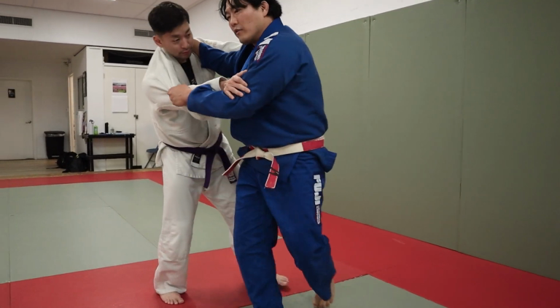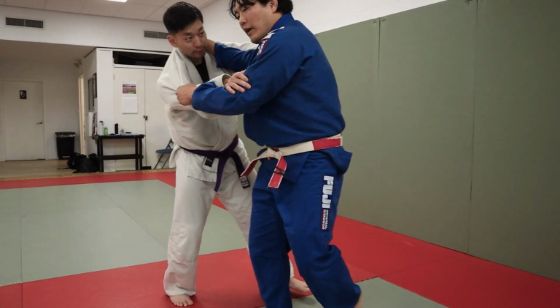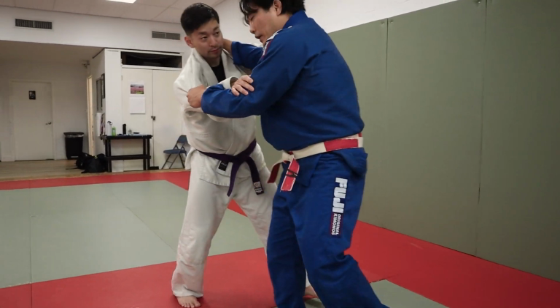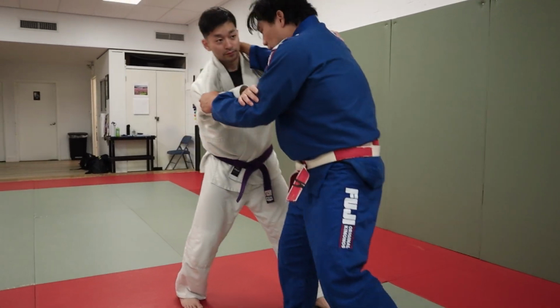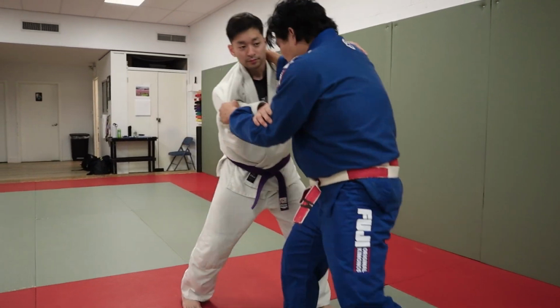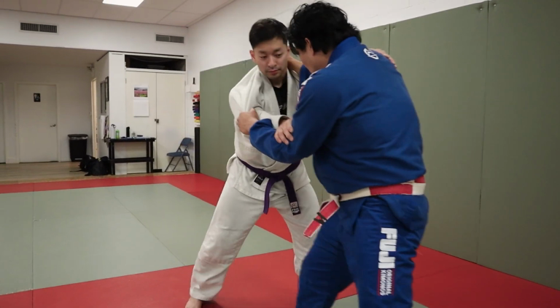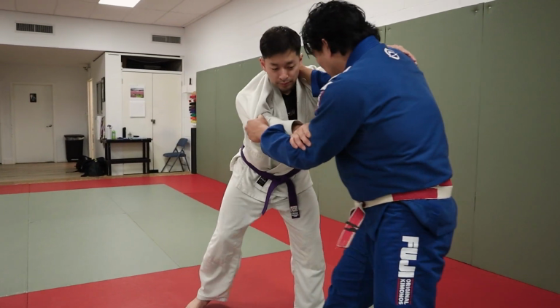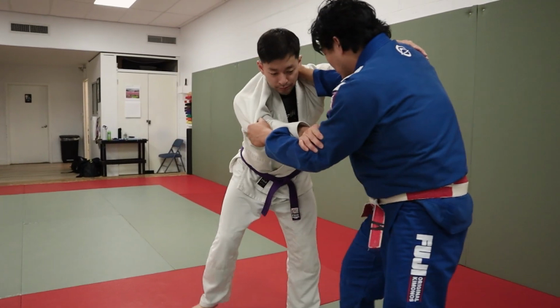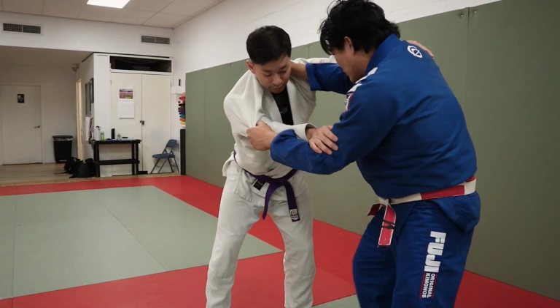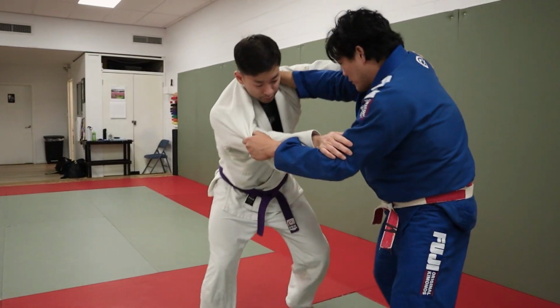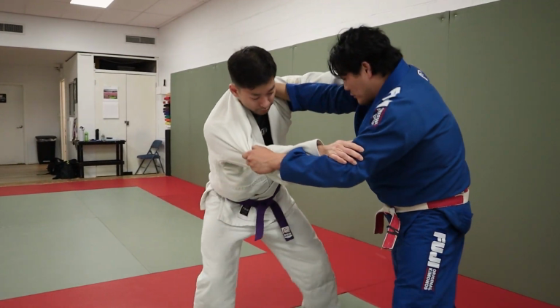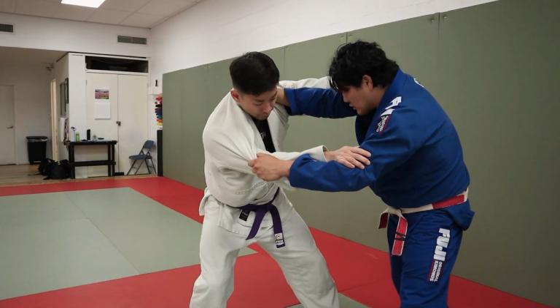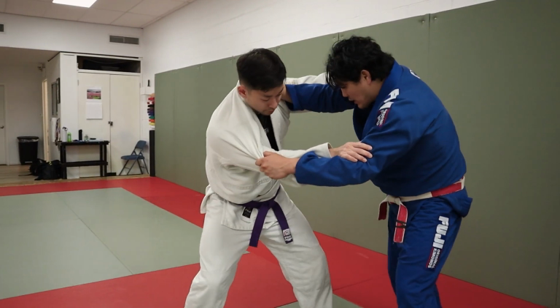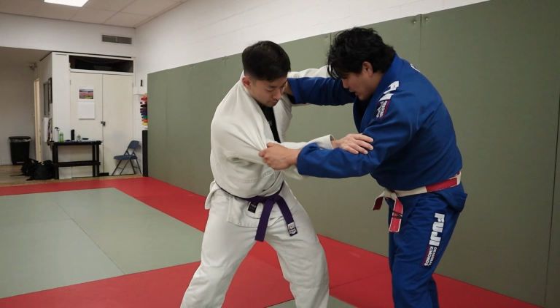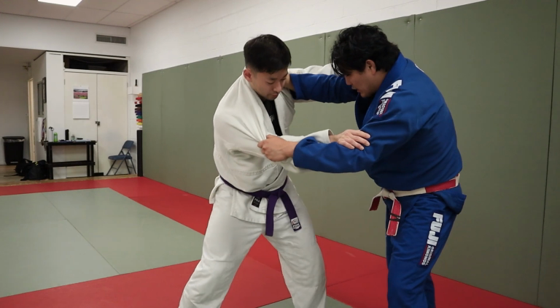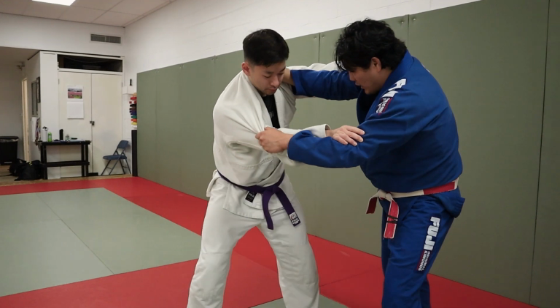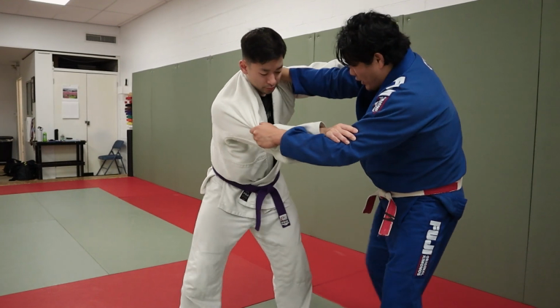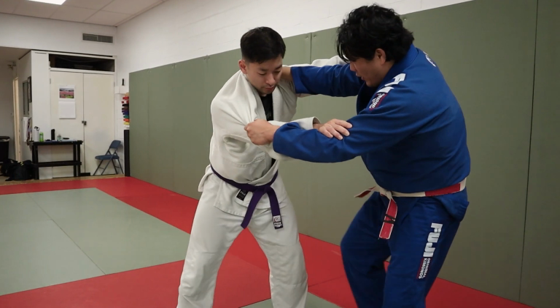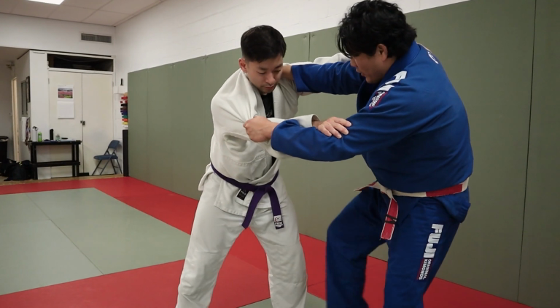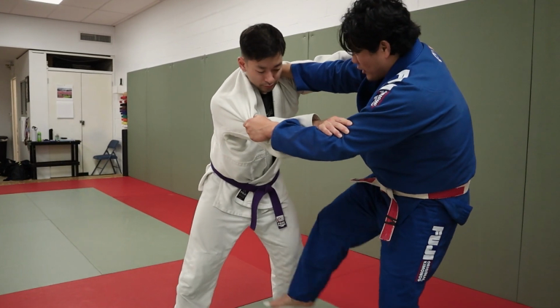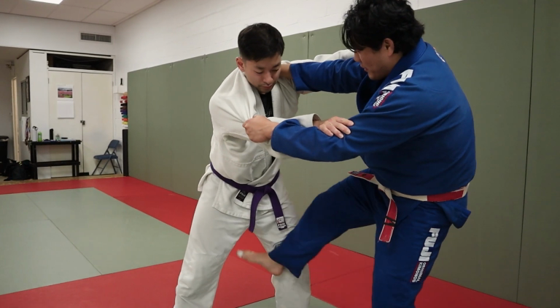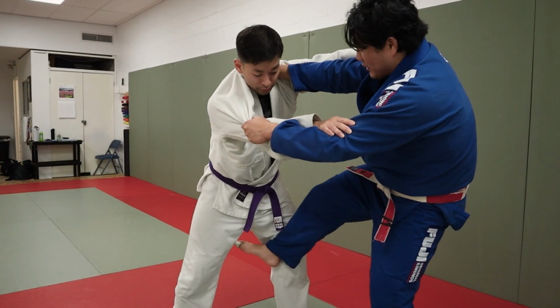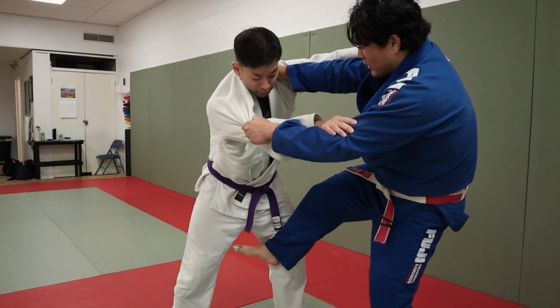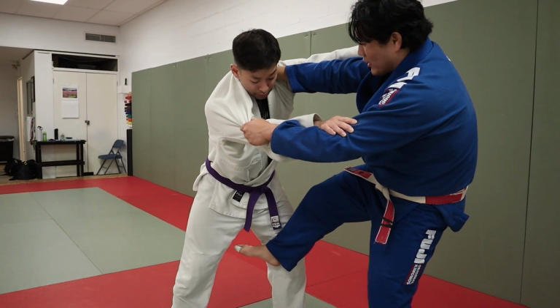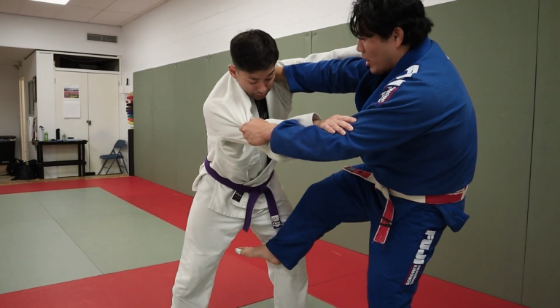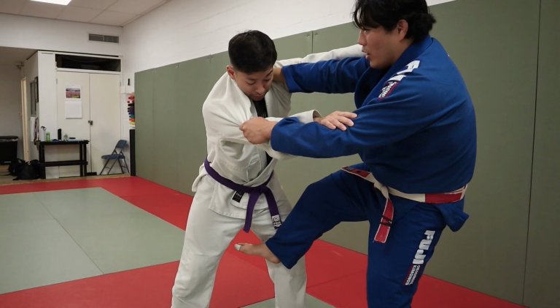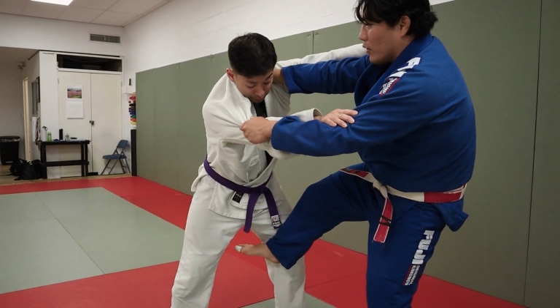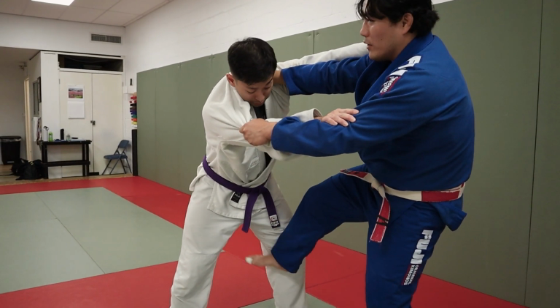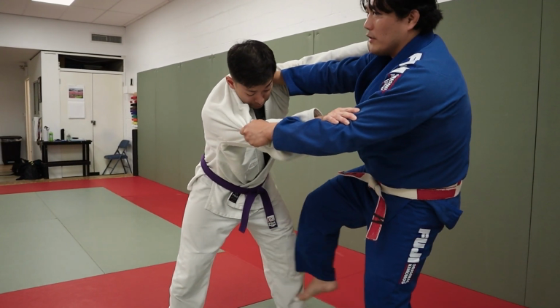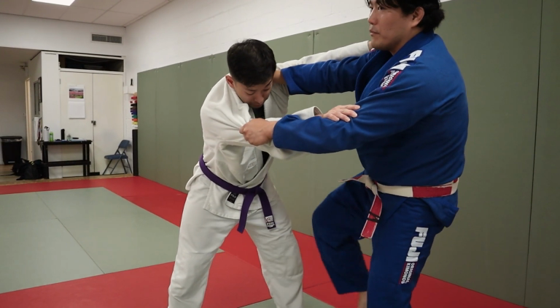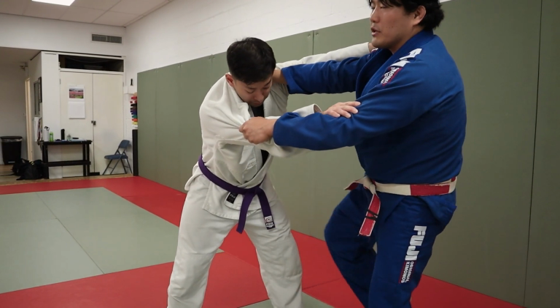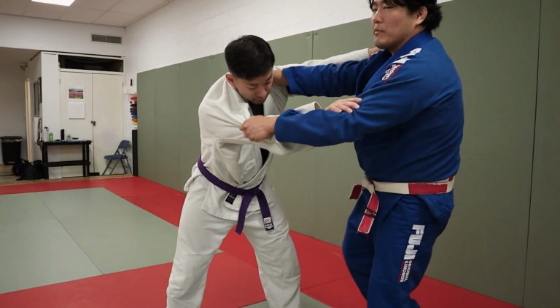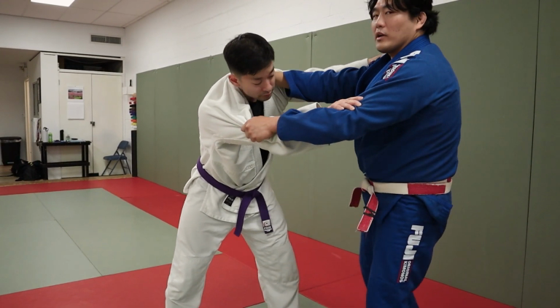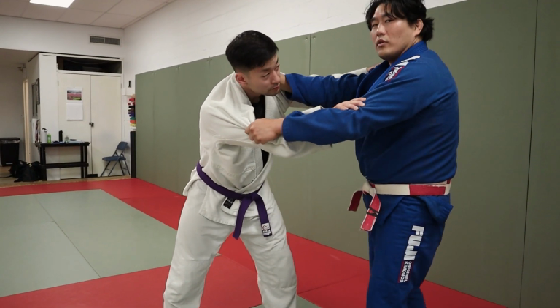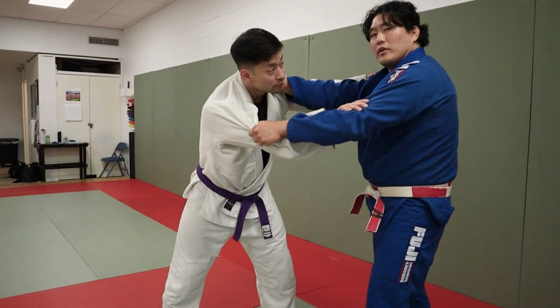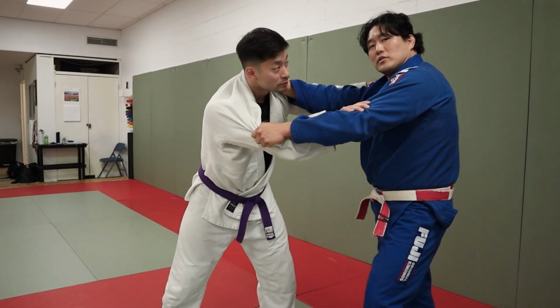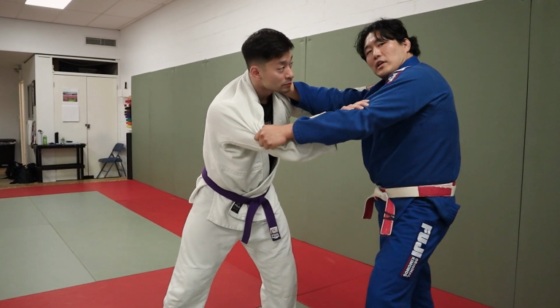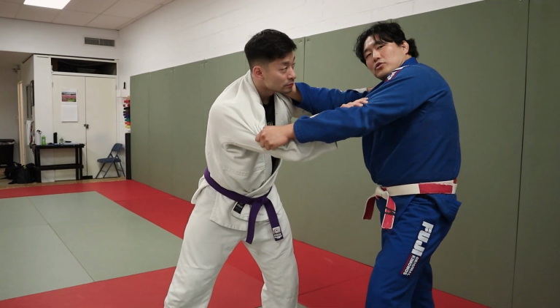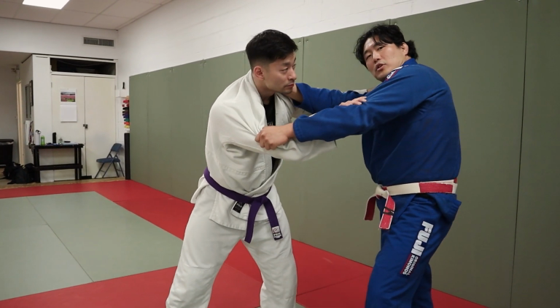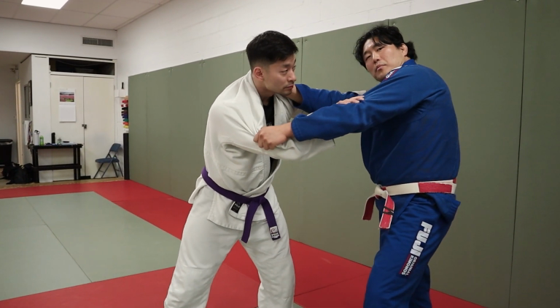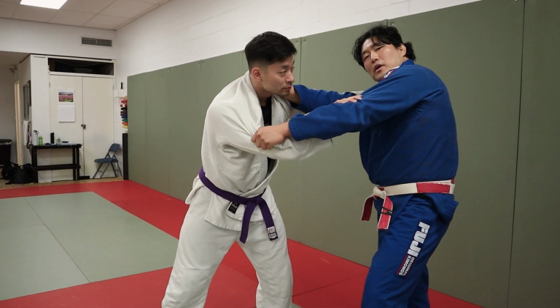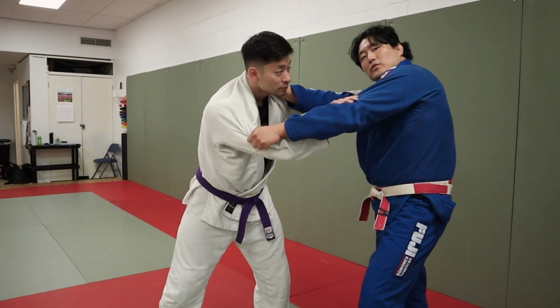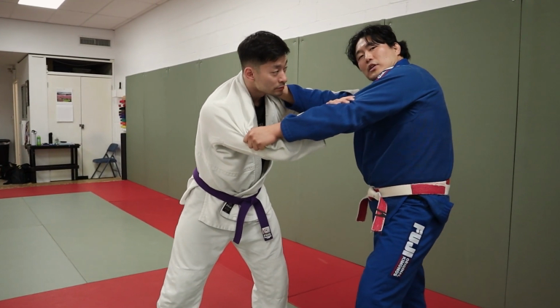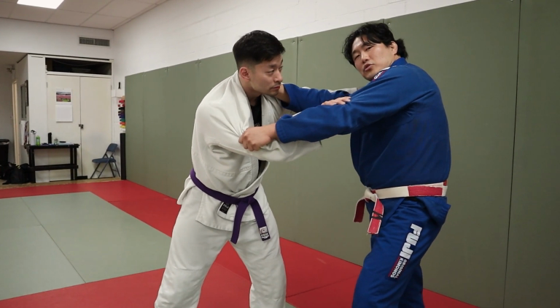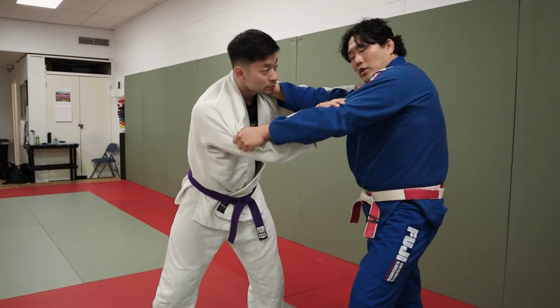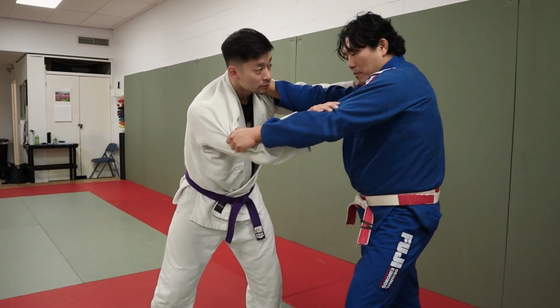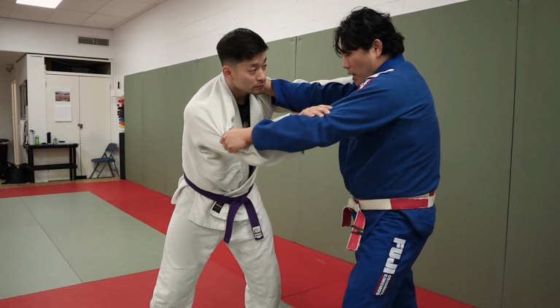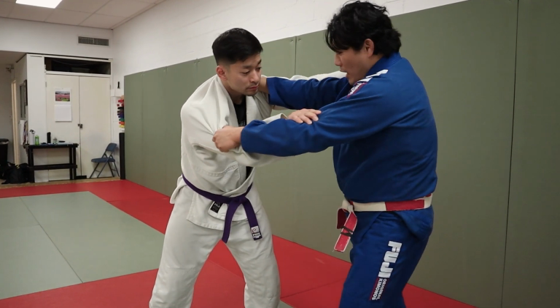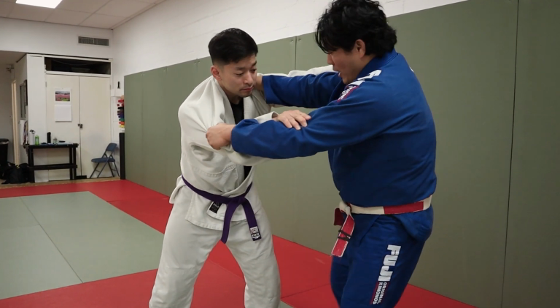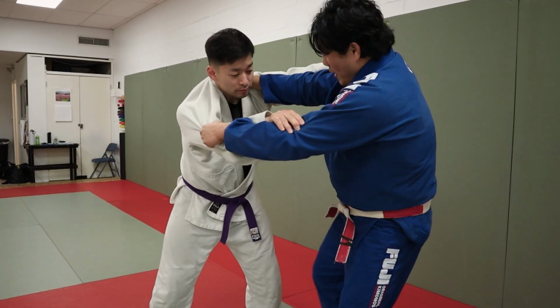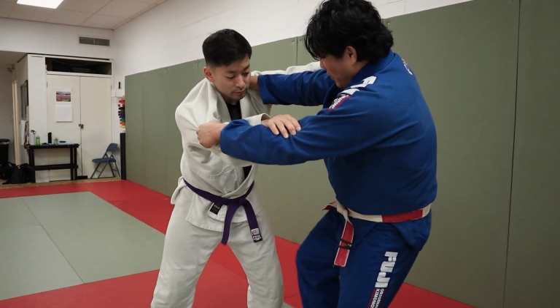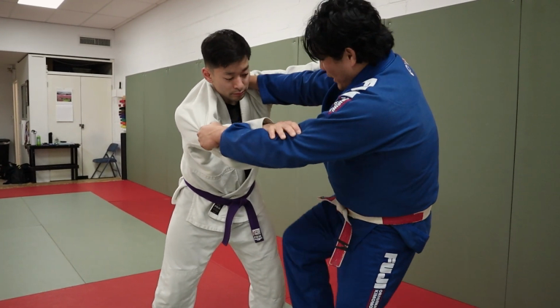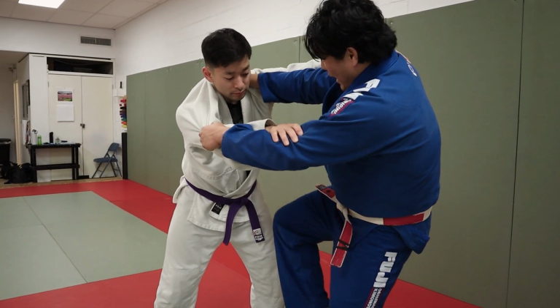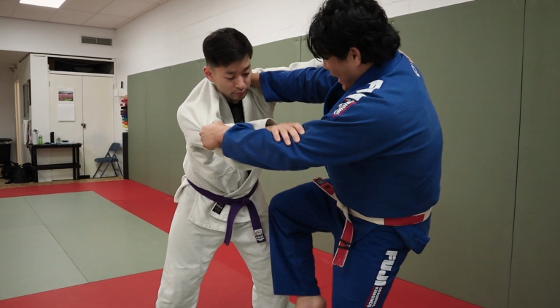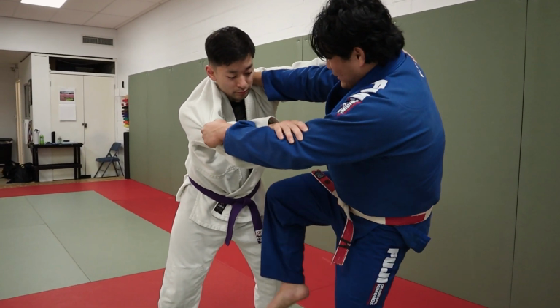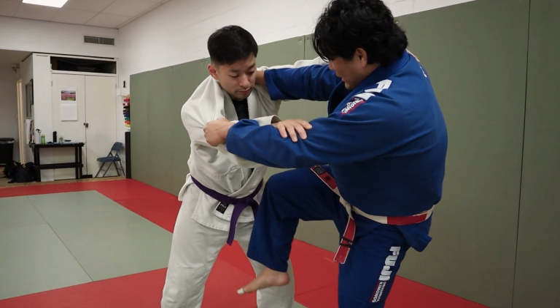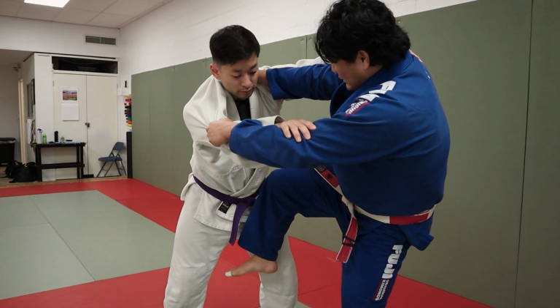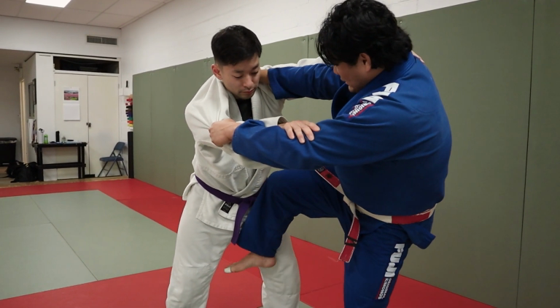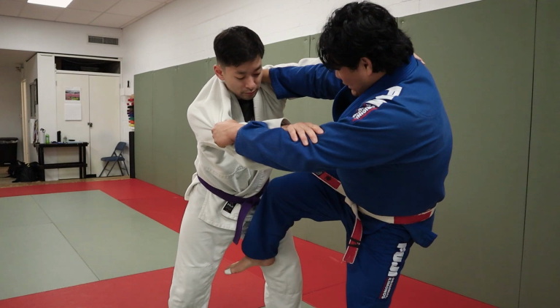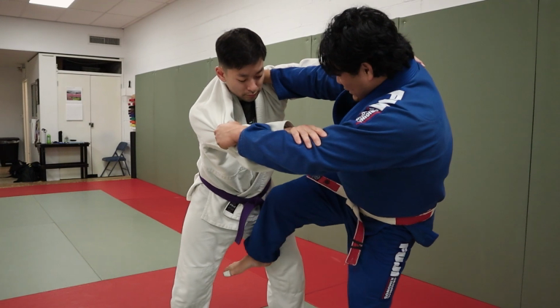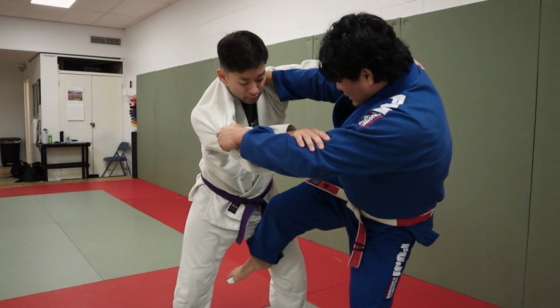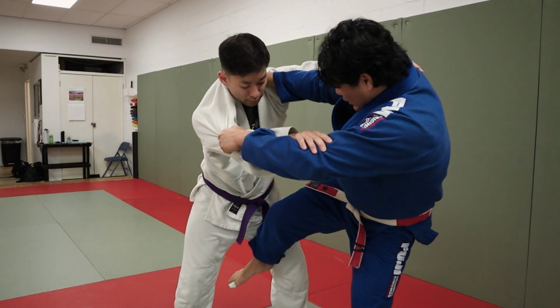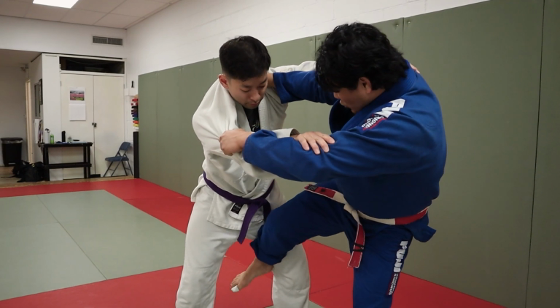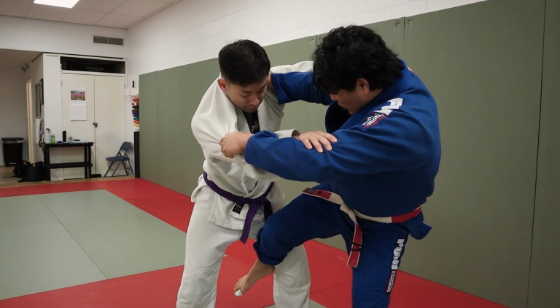It looks like I'm about to go Ochi Osoto. So when I slip this leg in here, you might think — oh — you might go inside trip or outside trip.